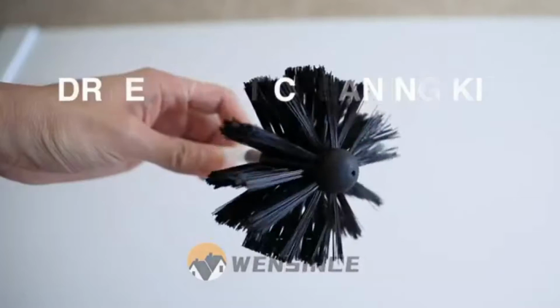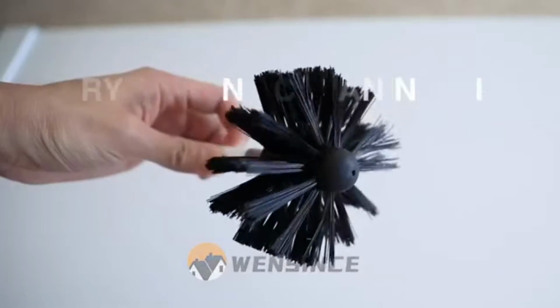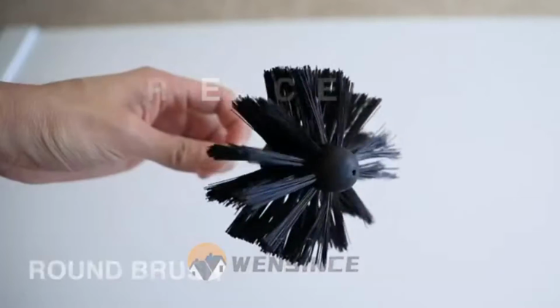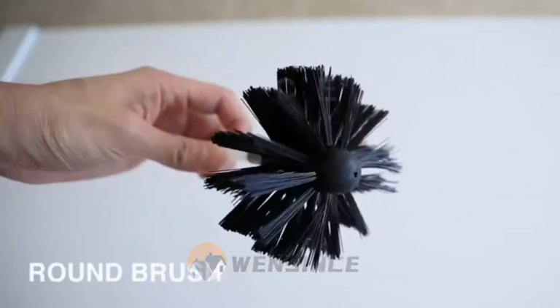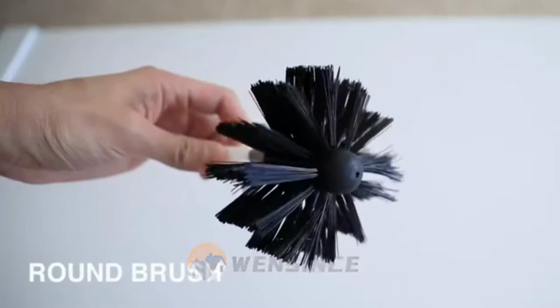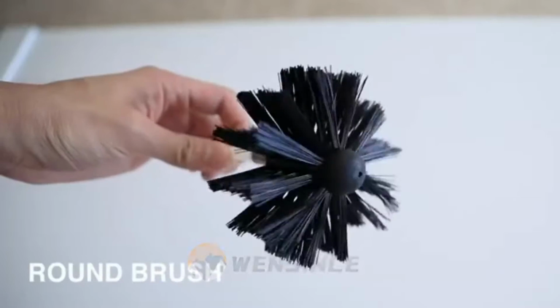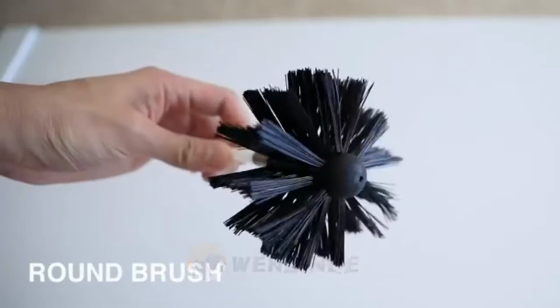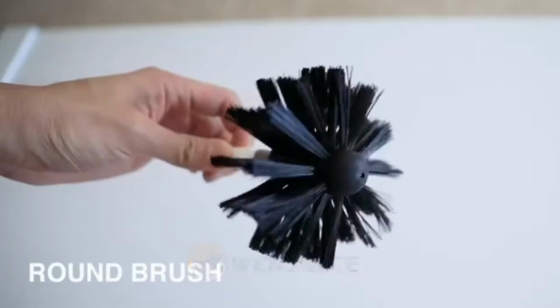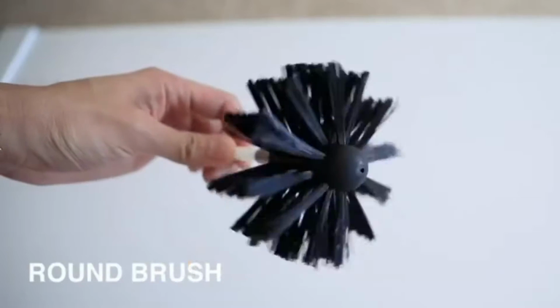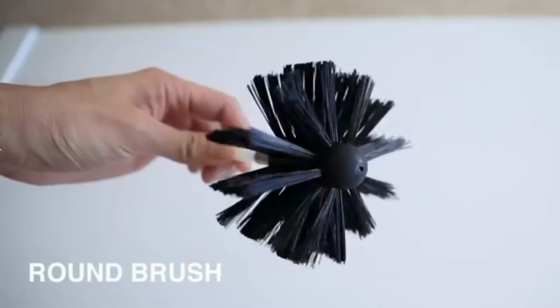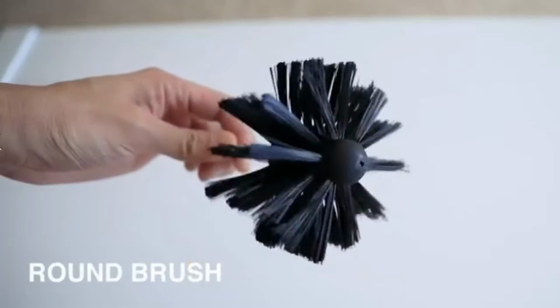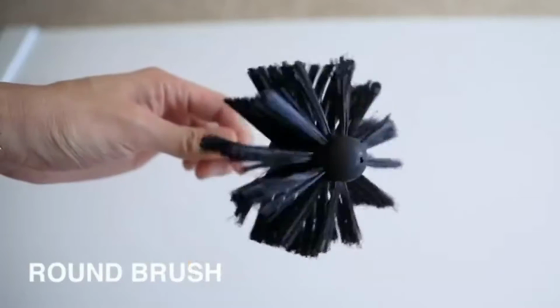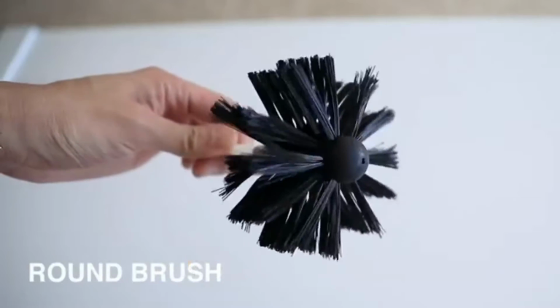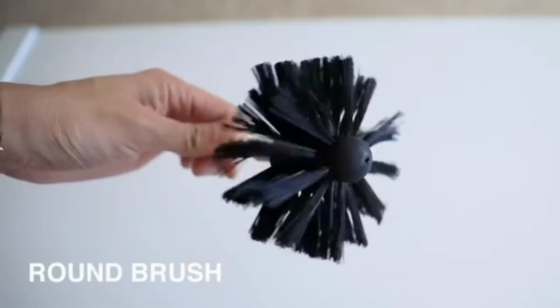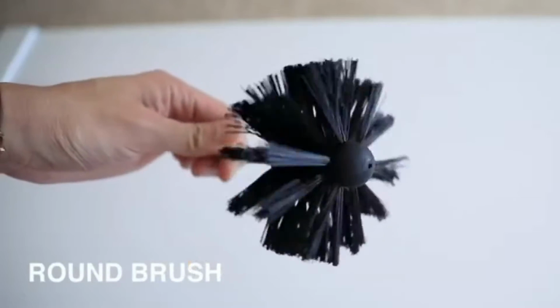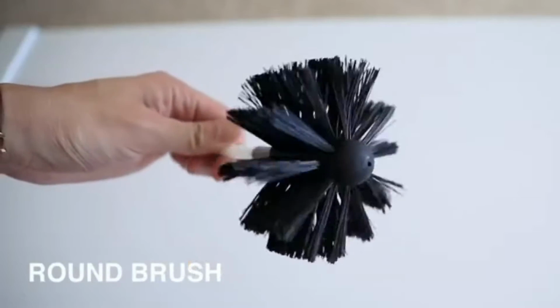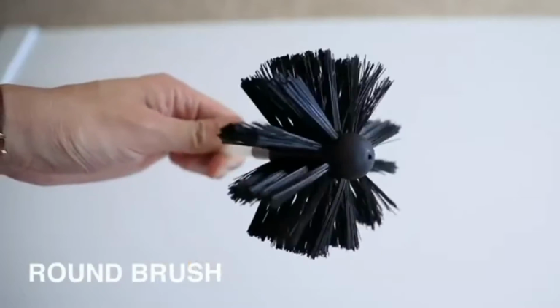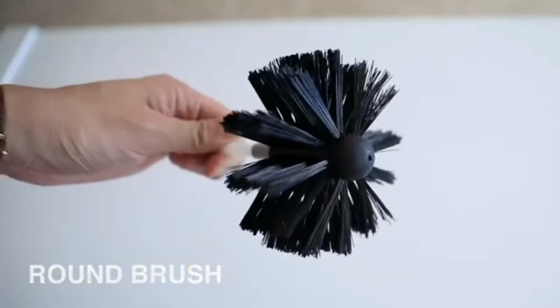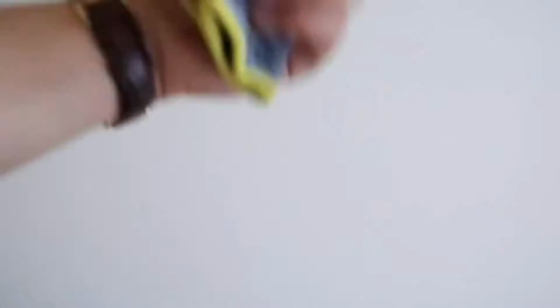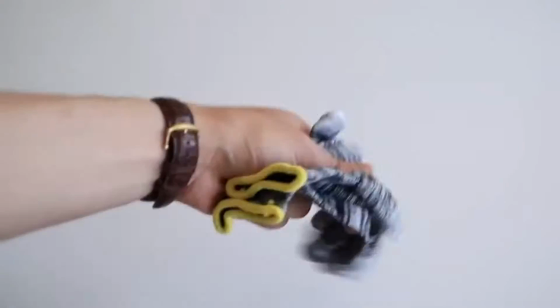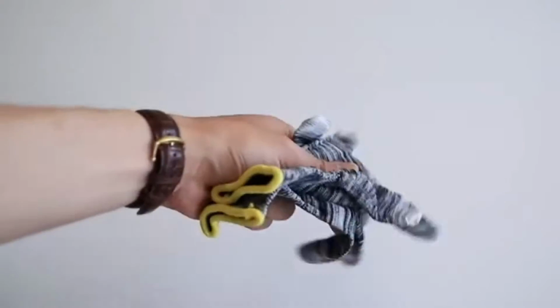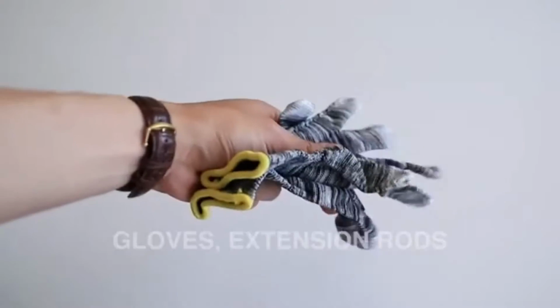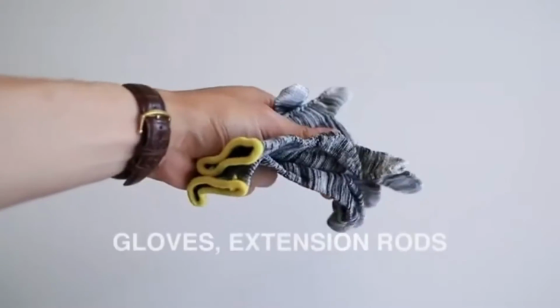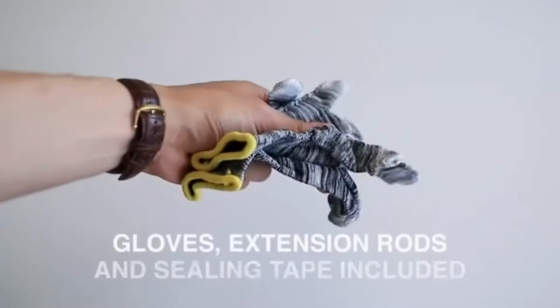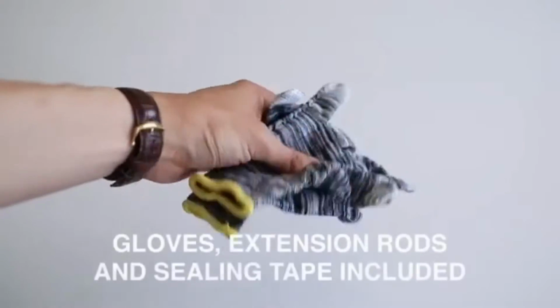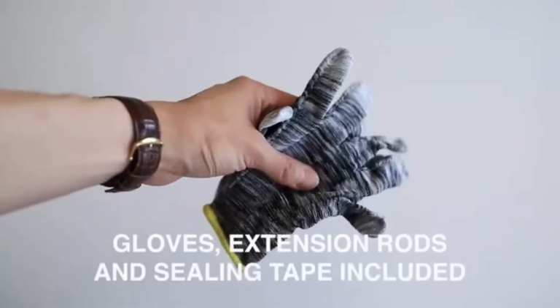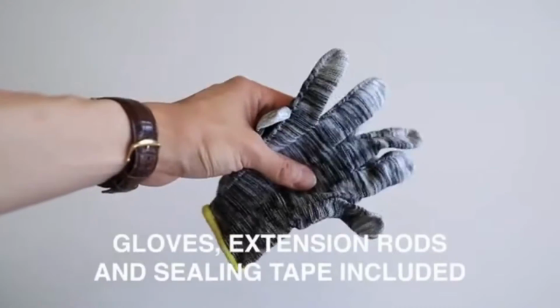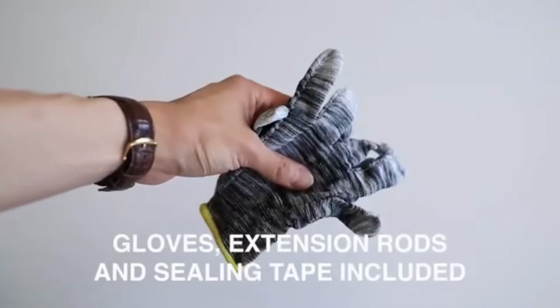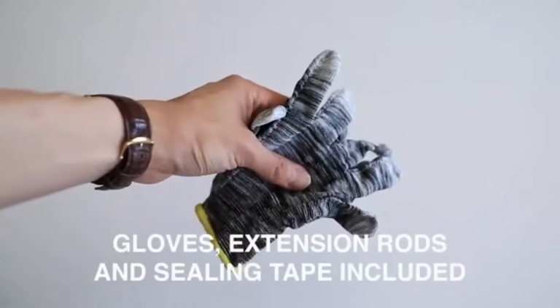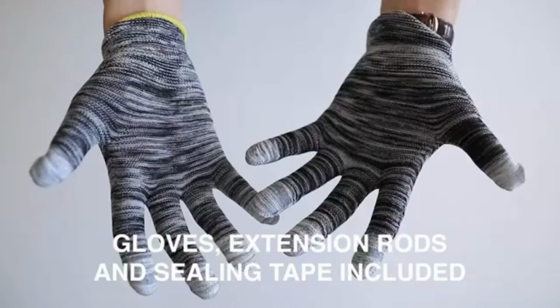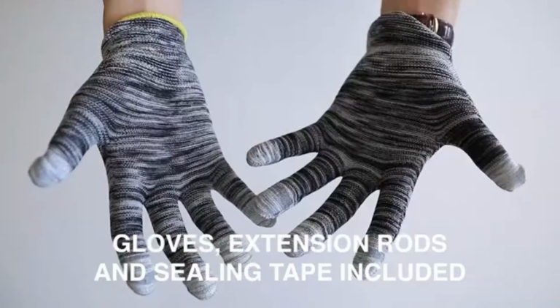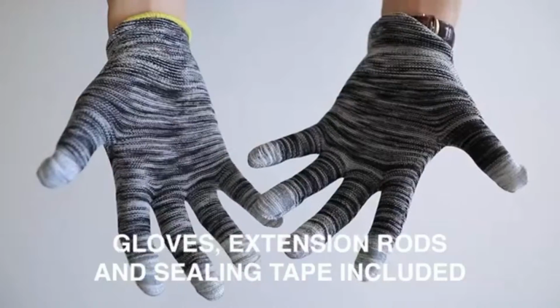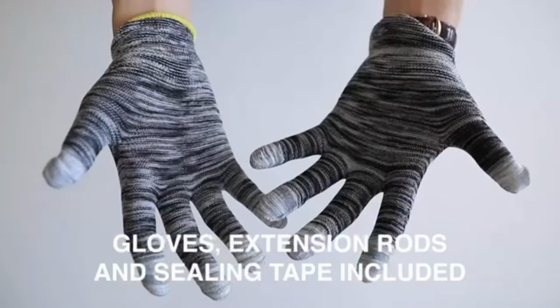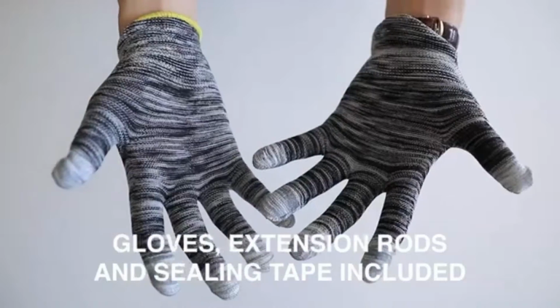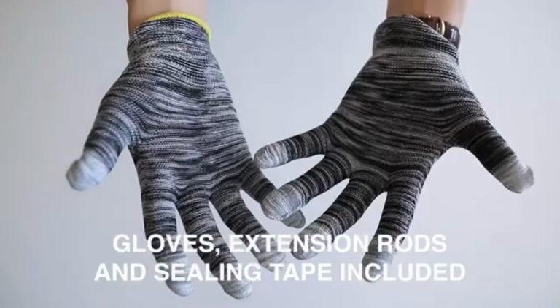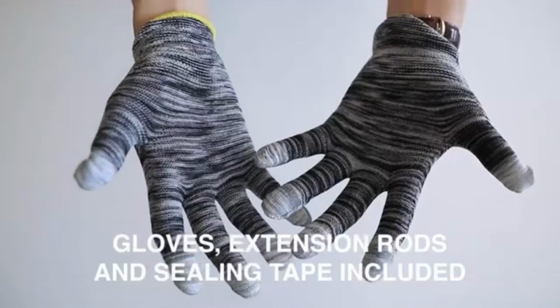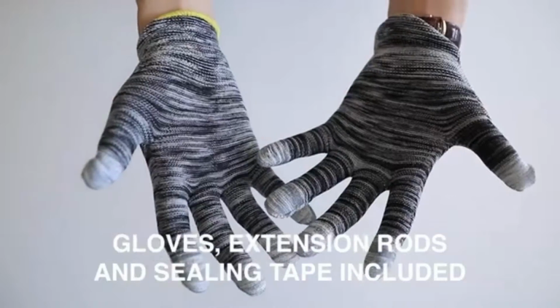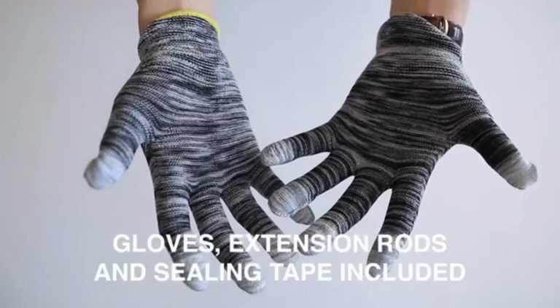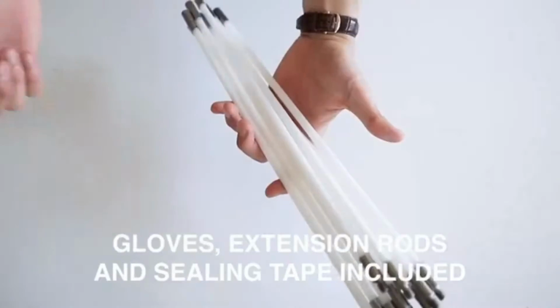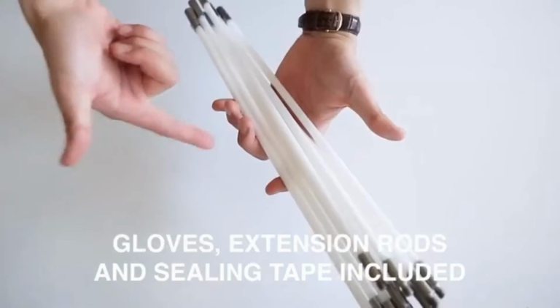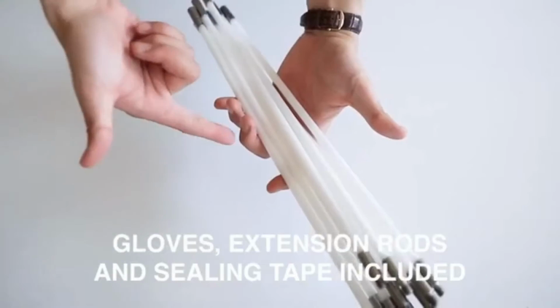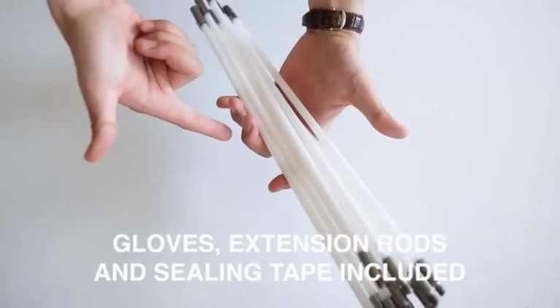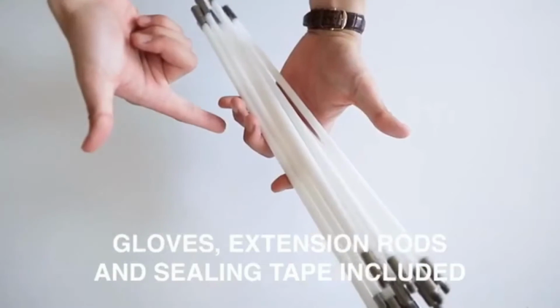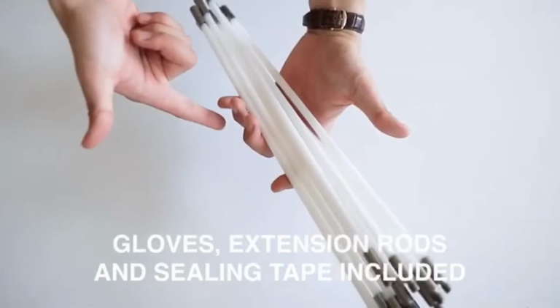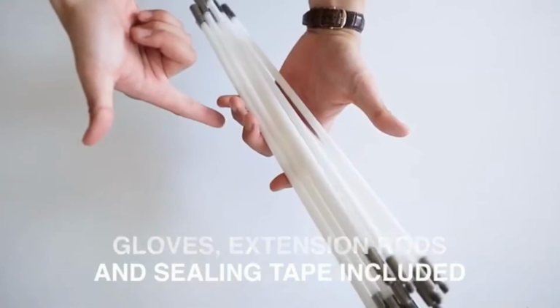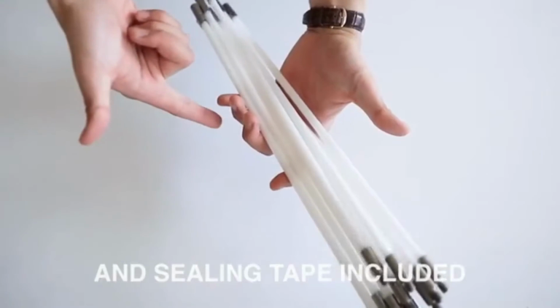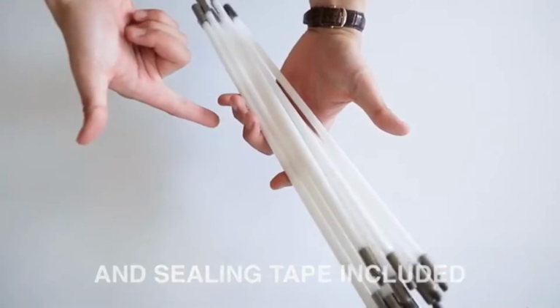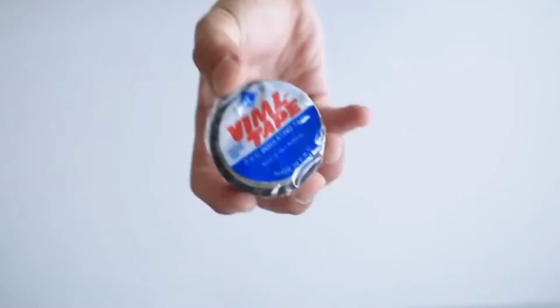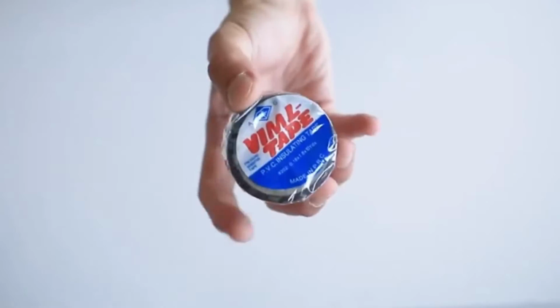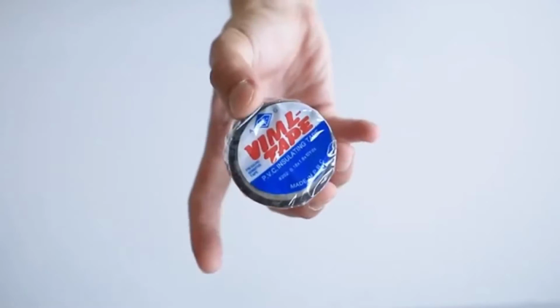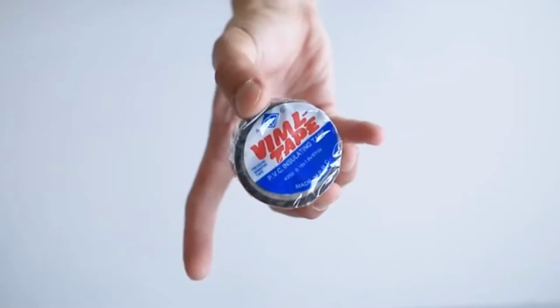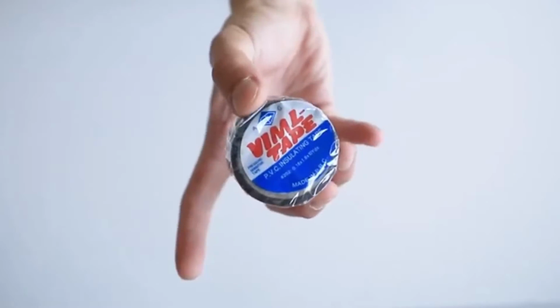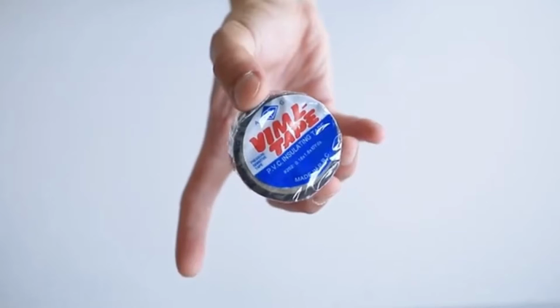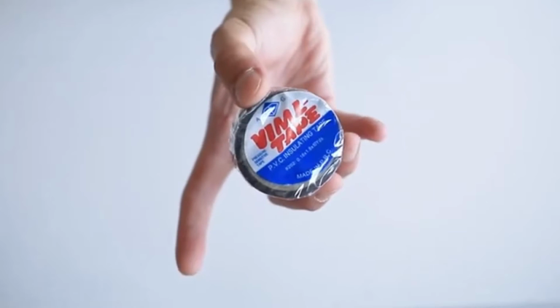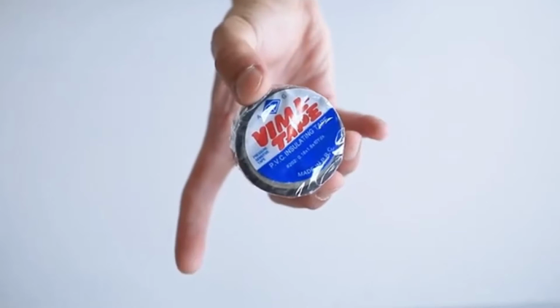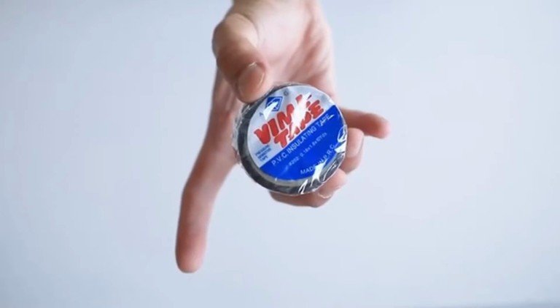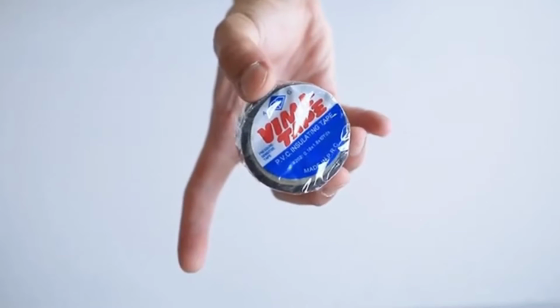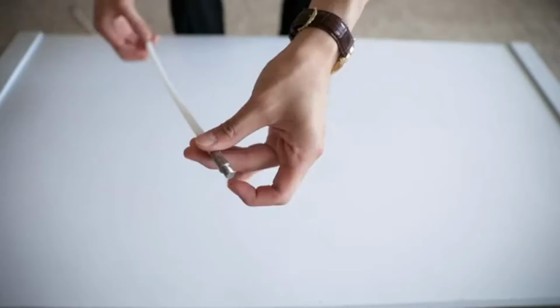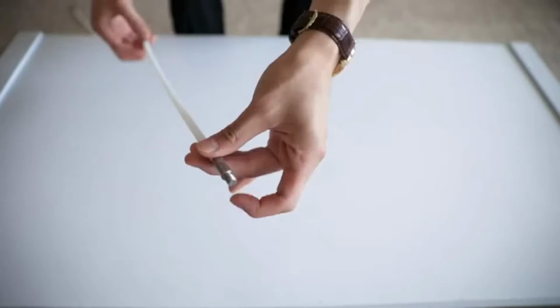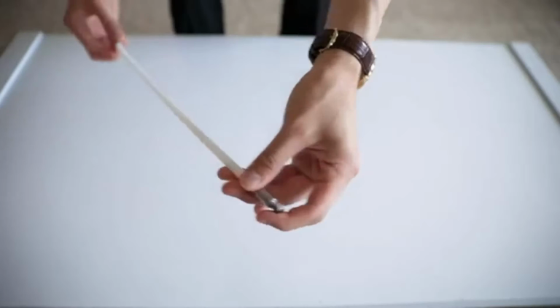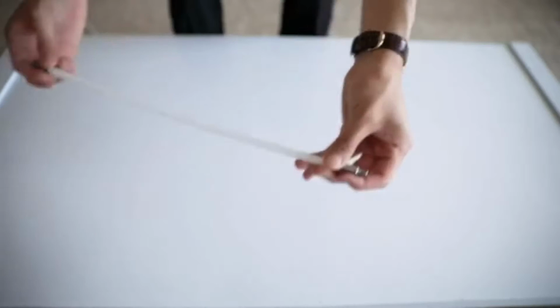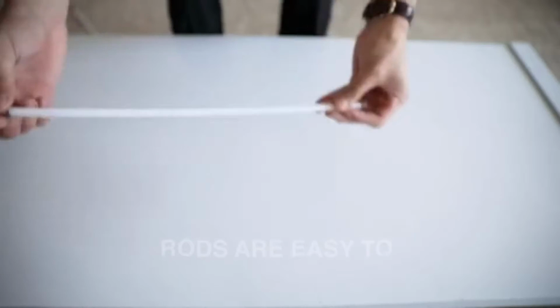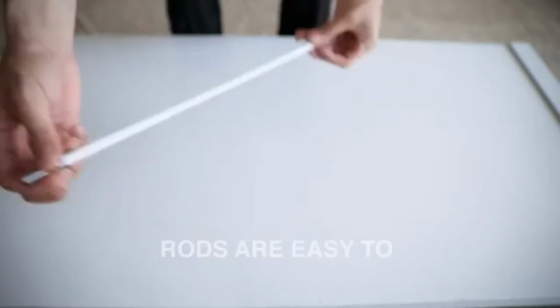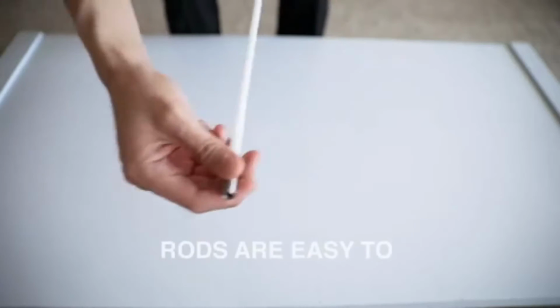Flexible round brush design that's sure to fit into any dryer vent. It also includes gloves, extension rods, and sealing tape.